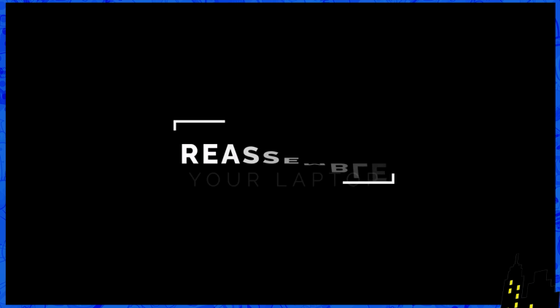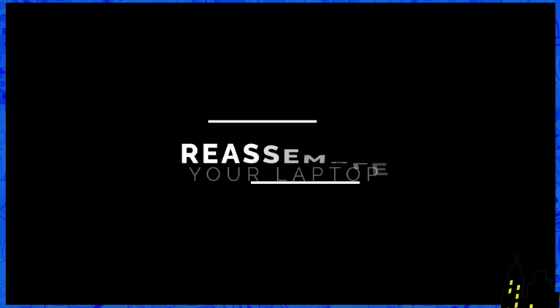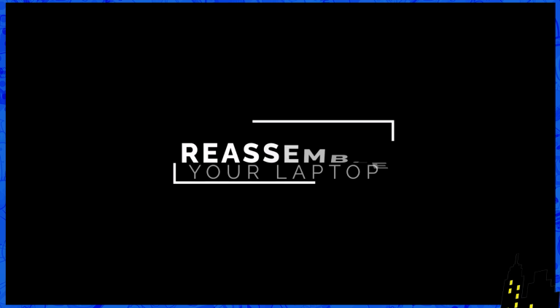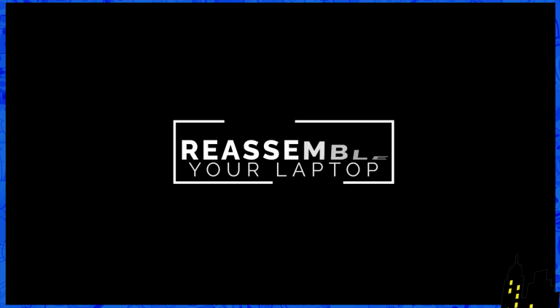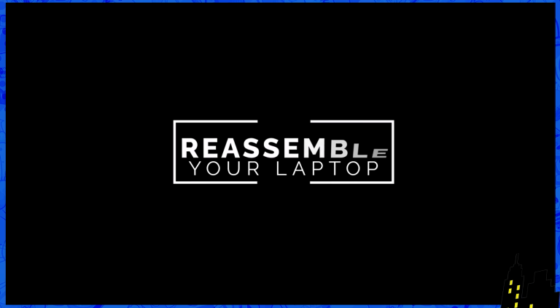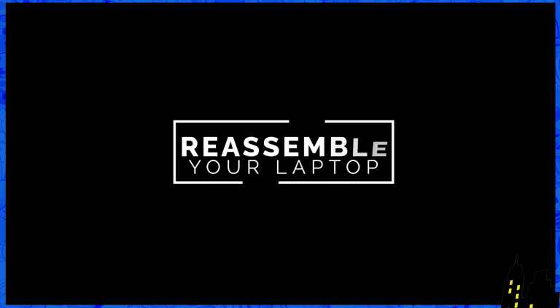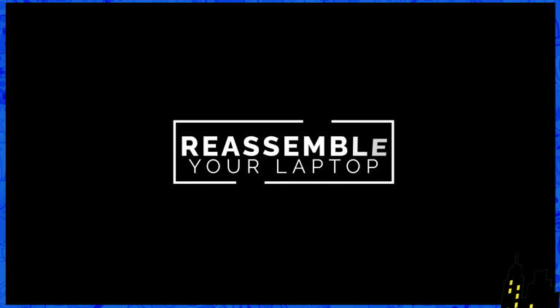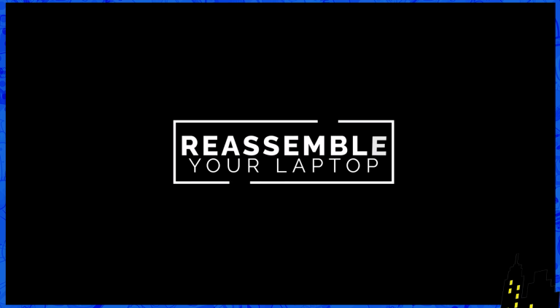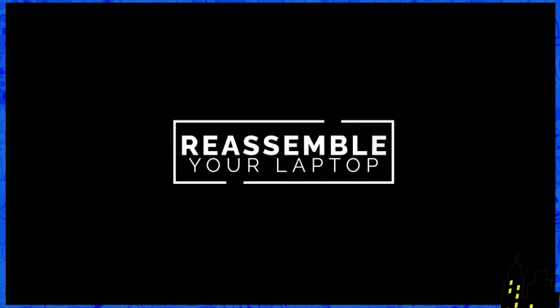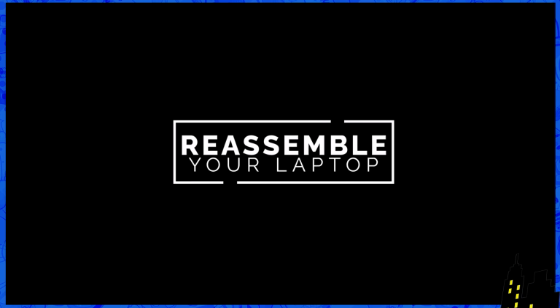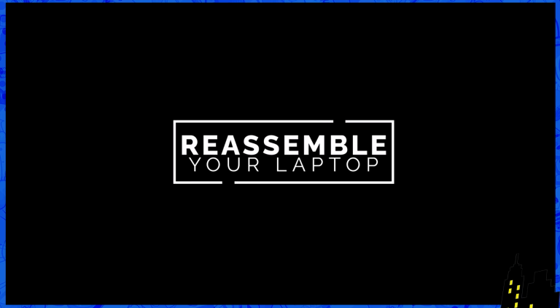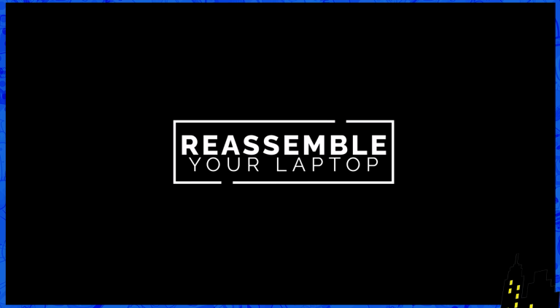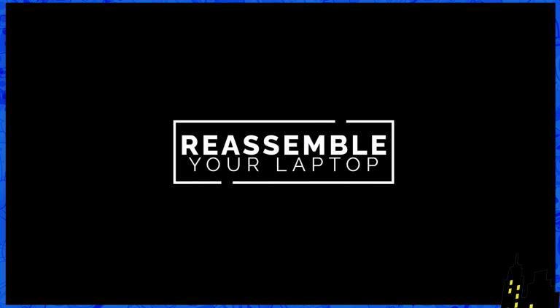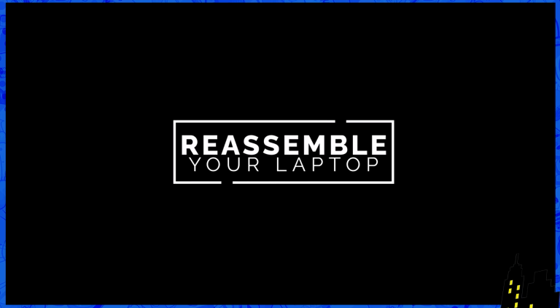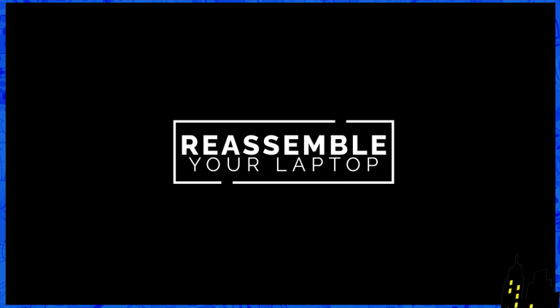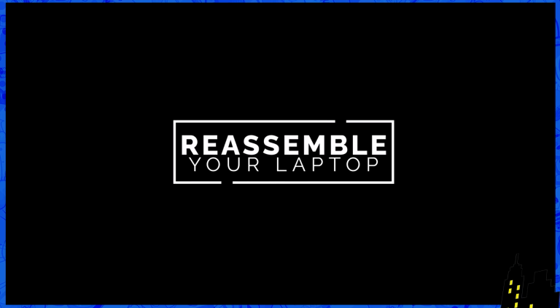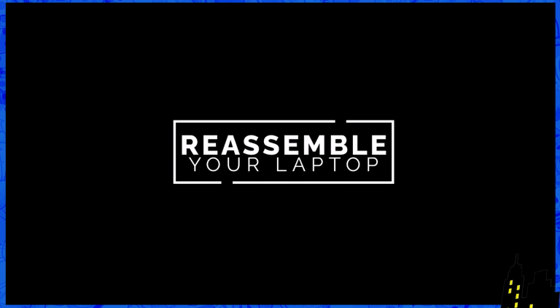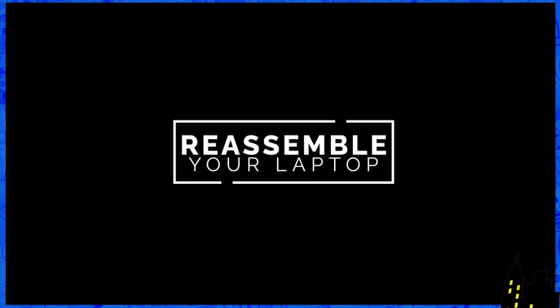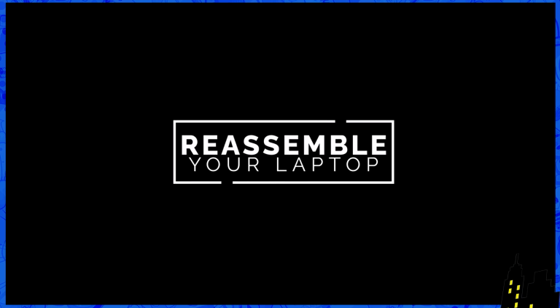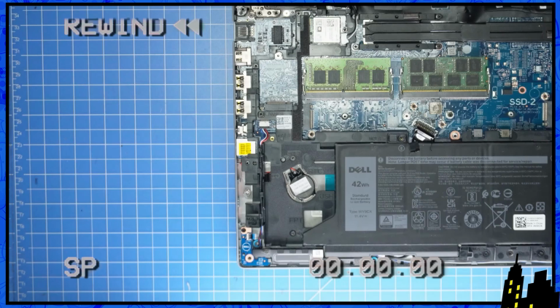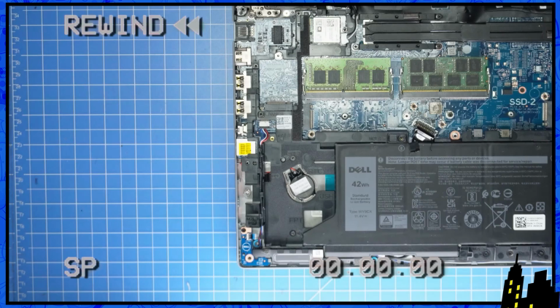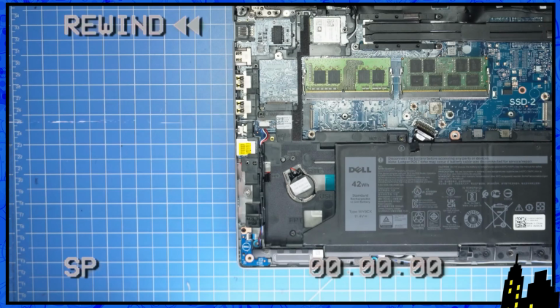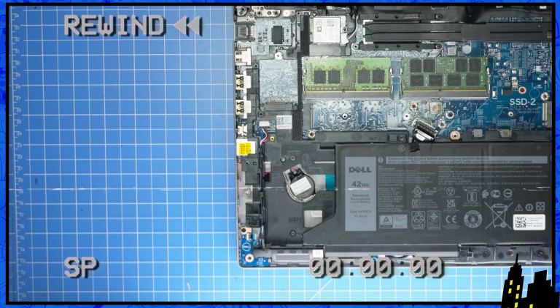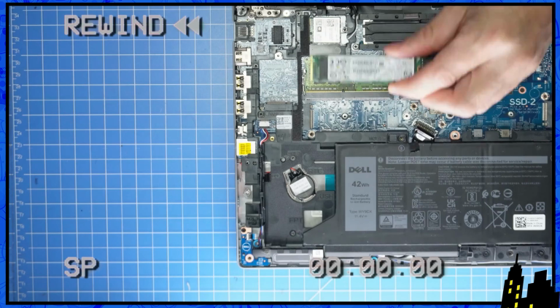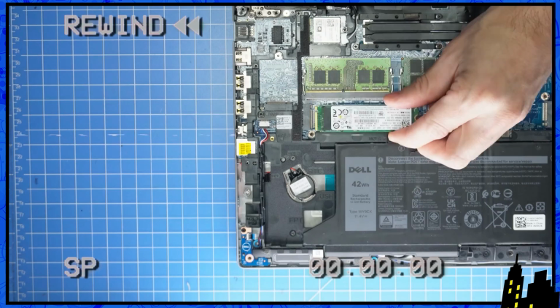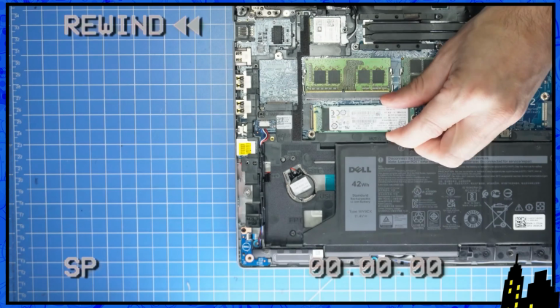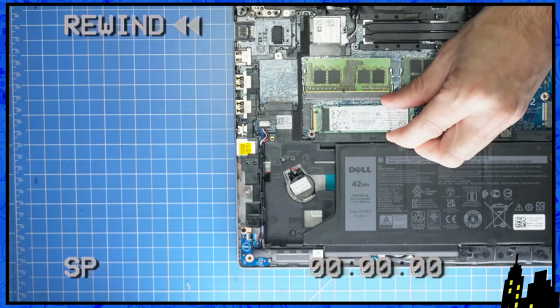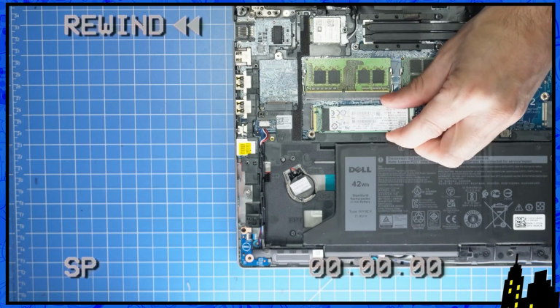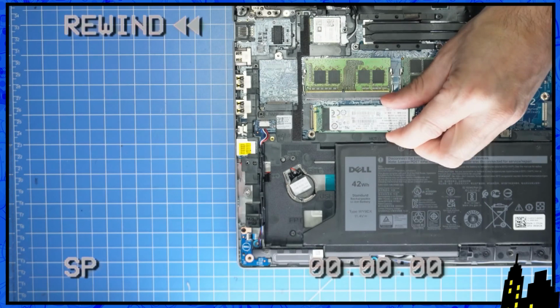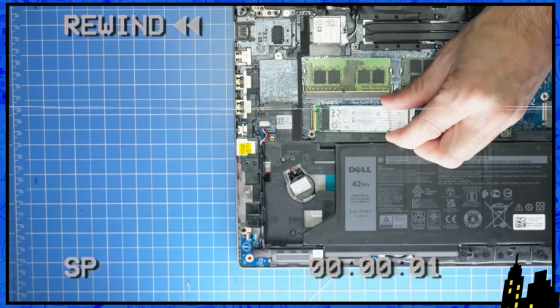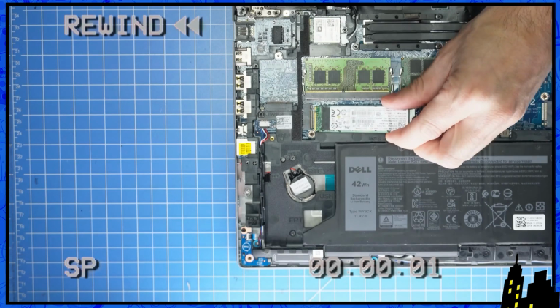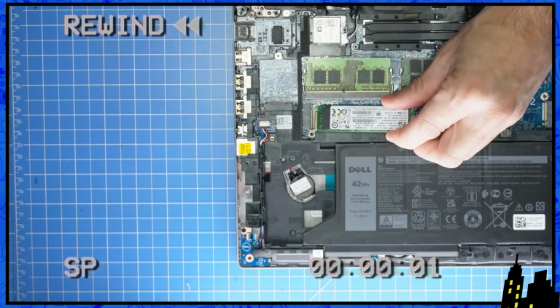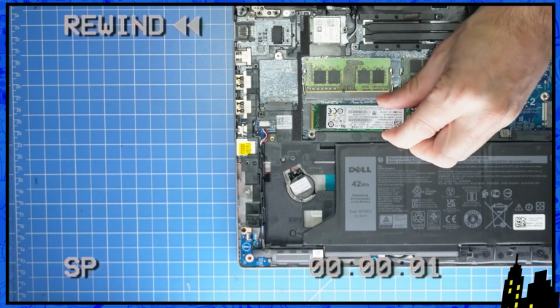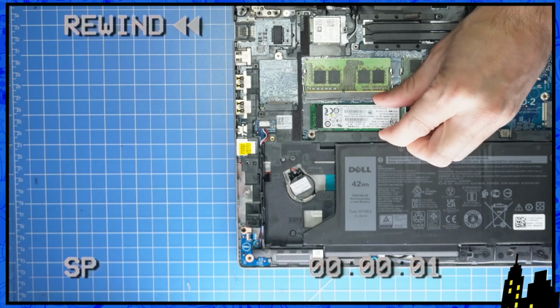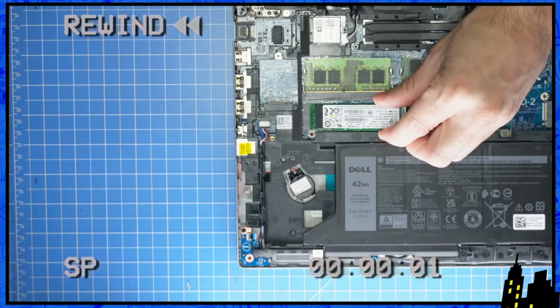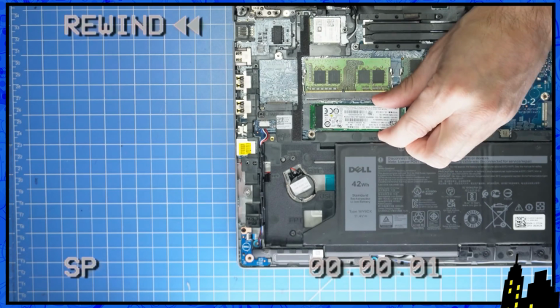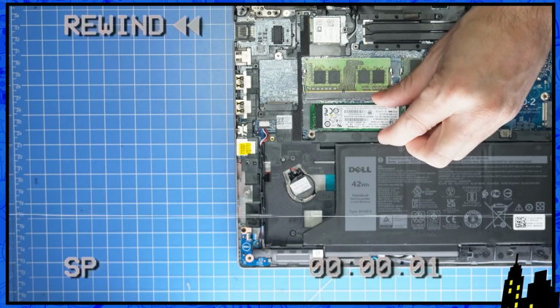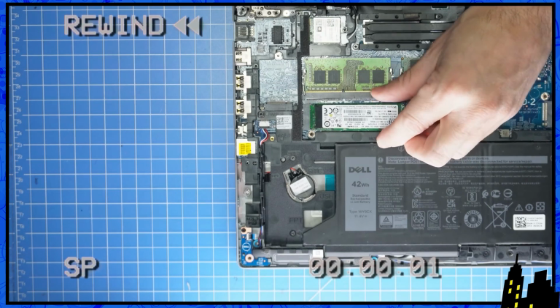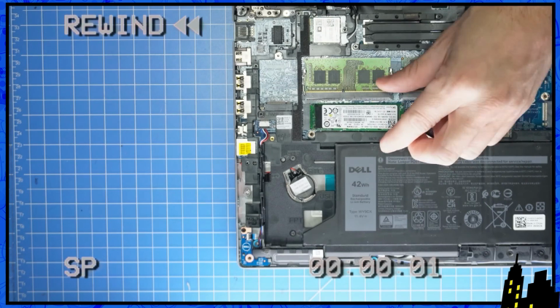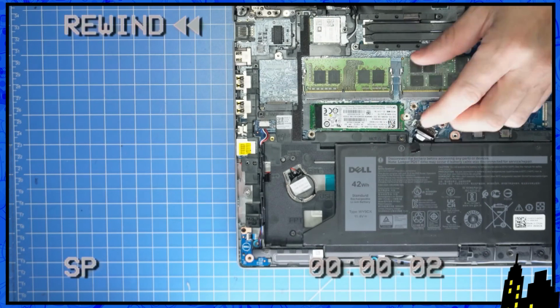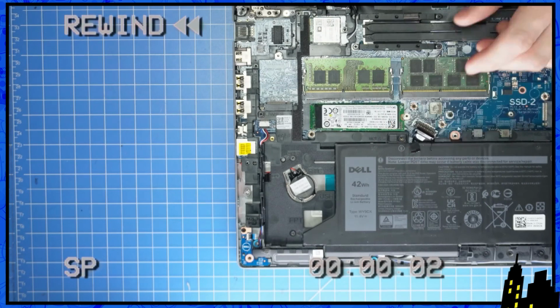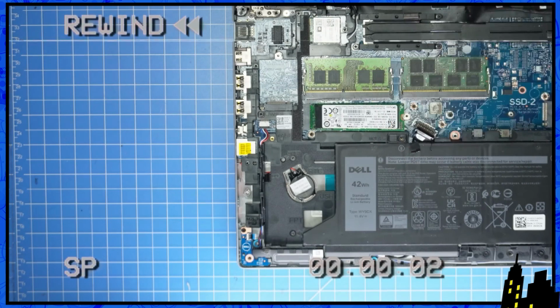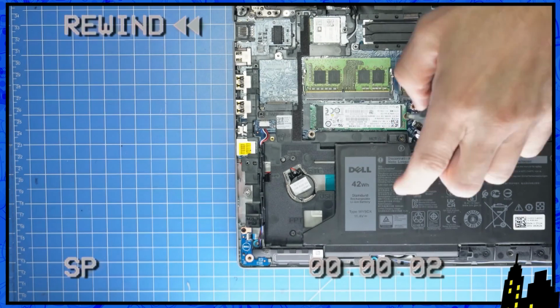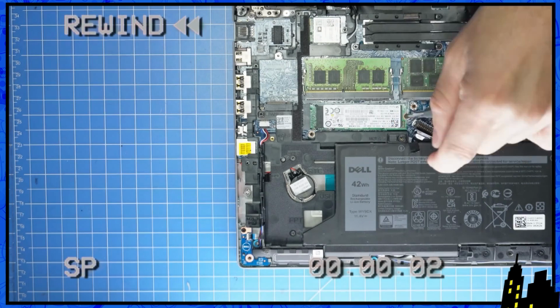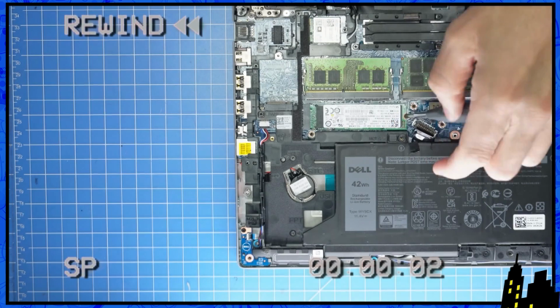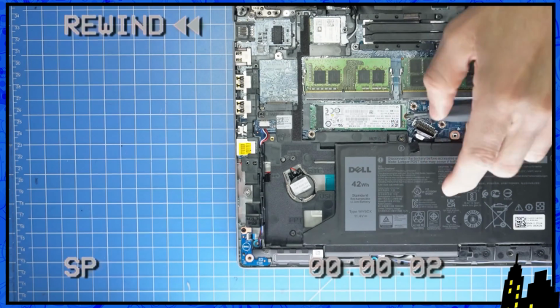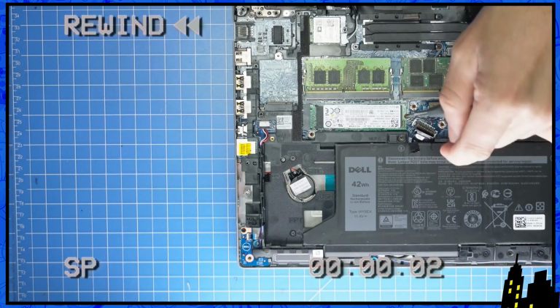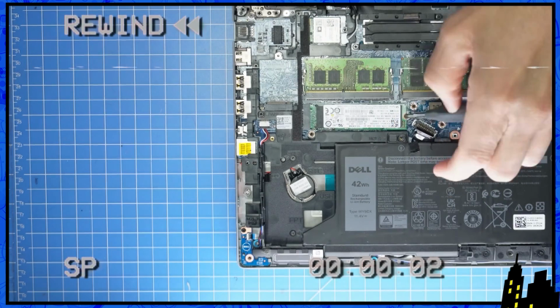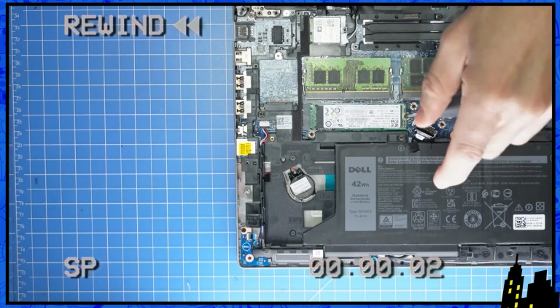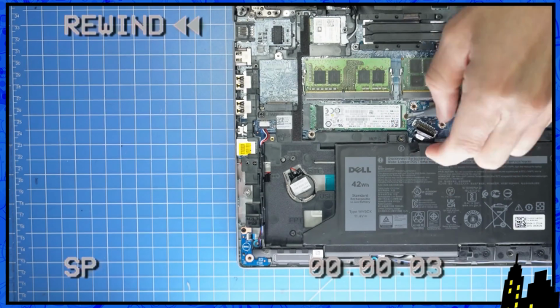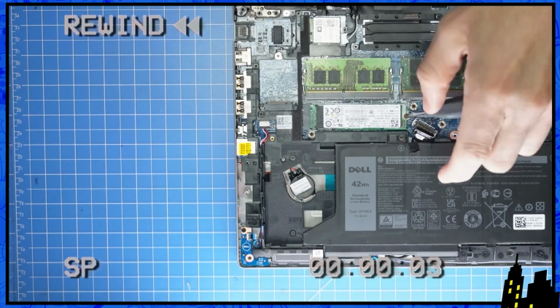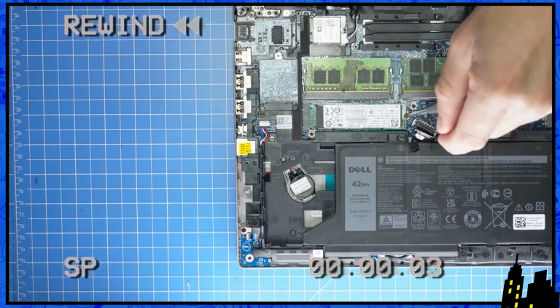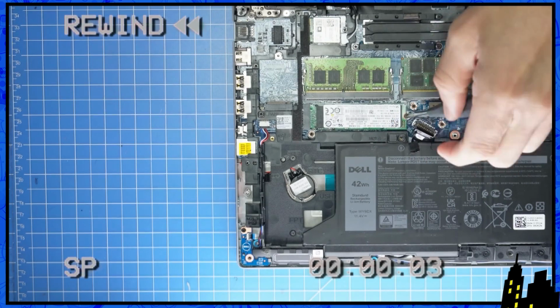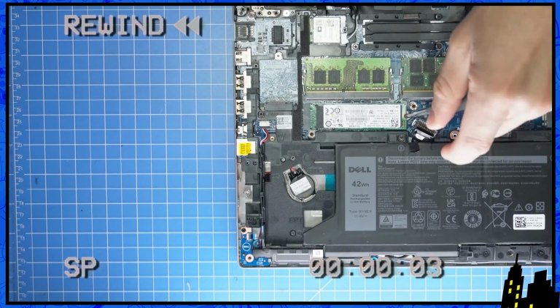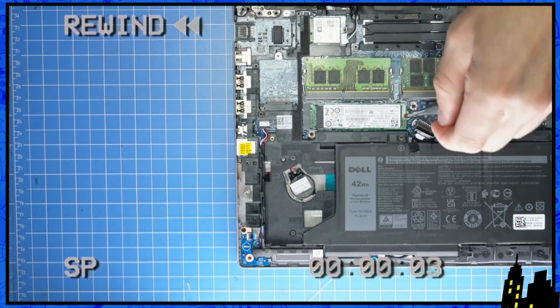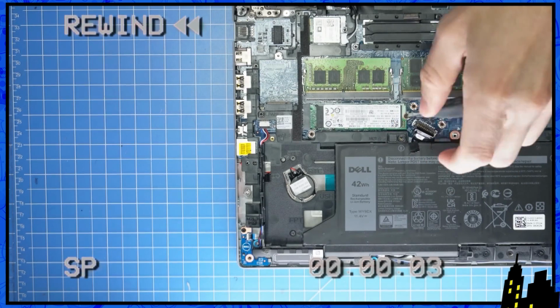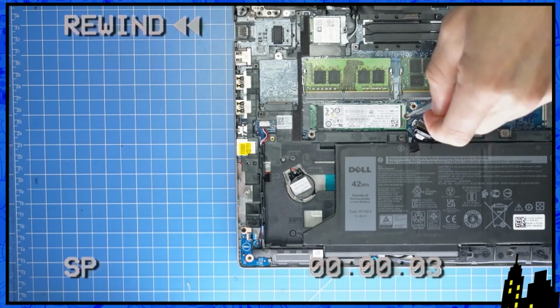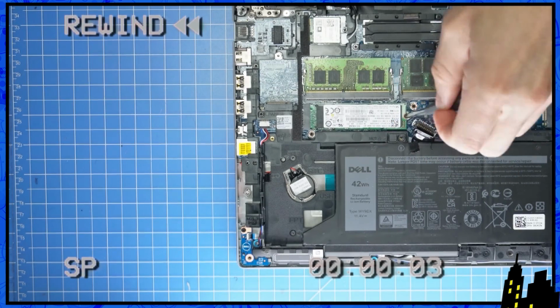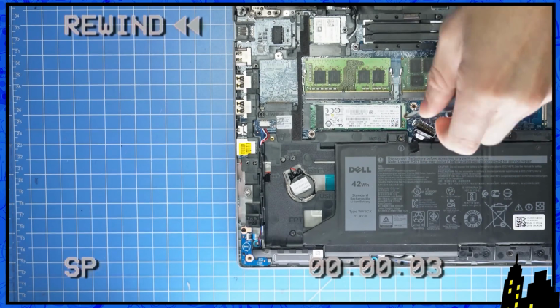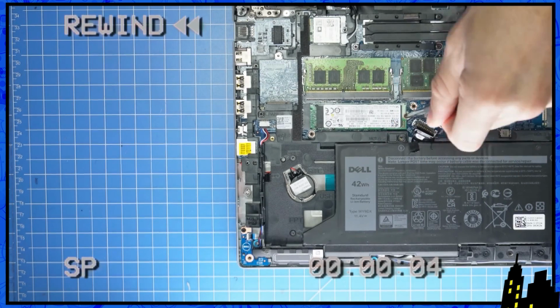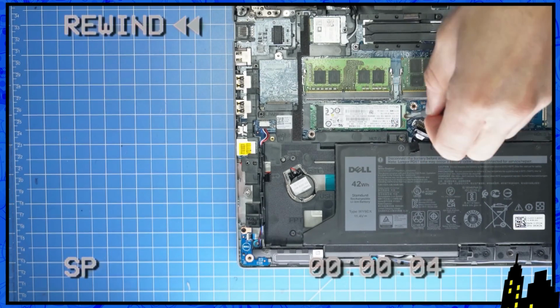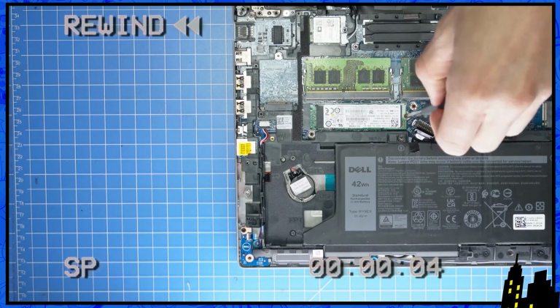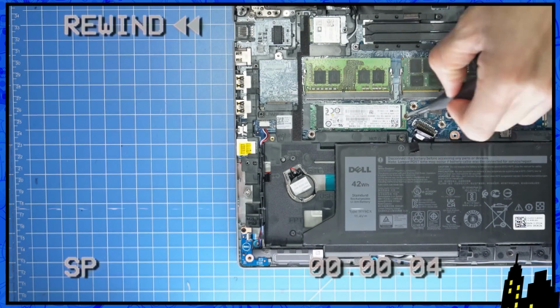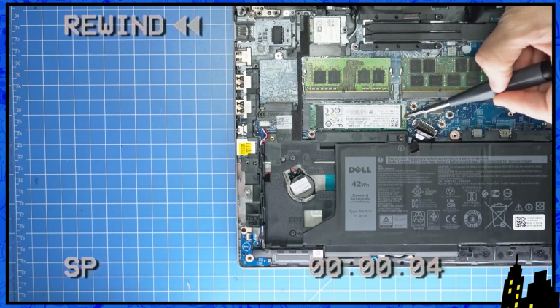The reassembly for your solid state drive is as simple as retracing your steps in reverse.